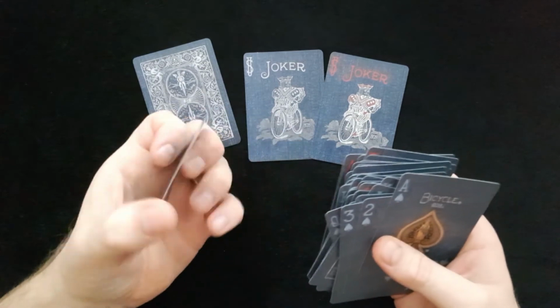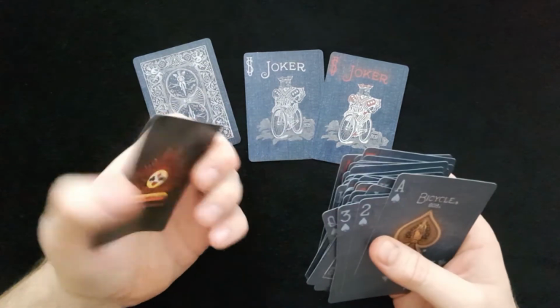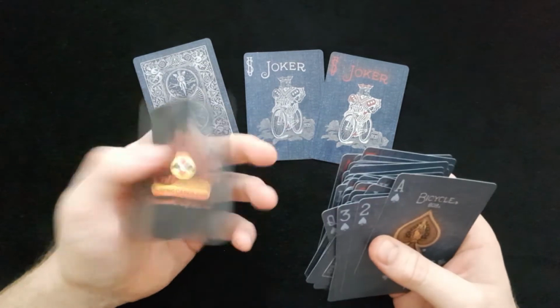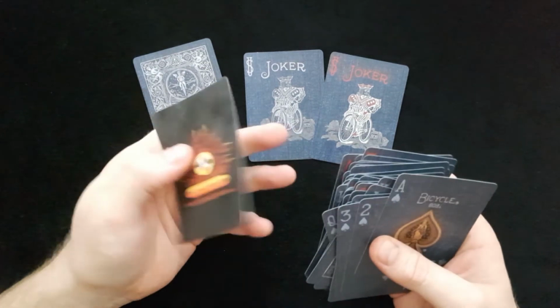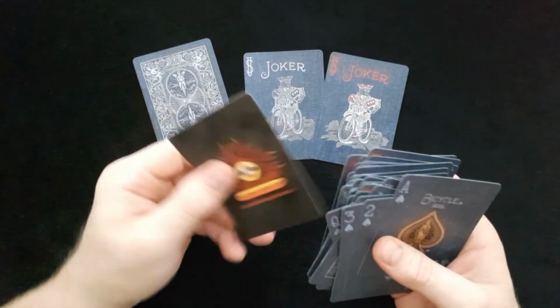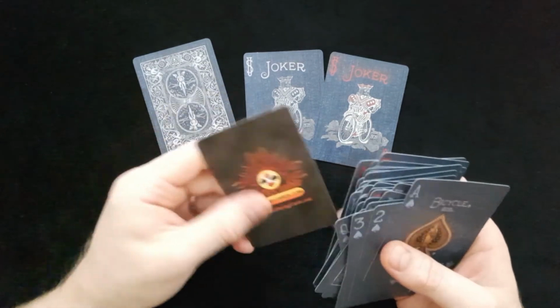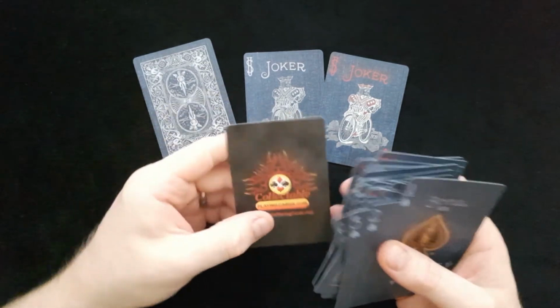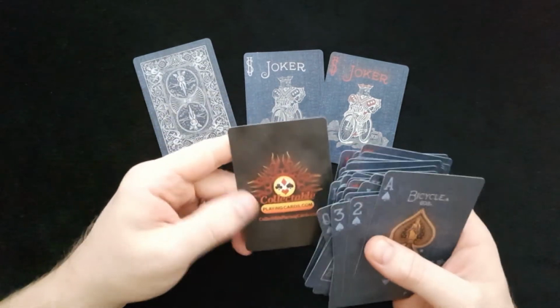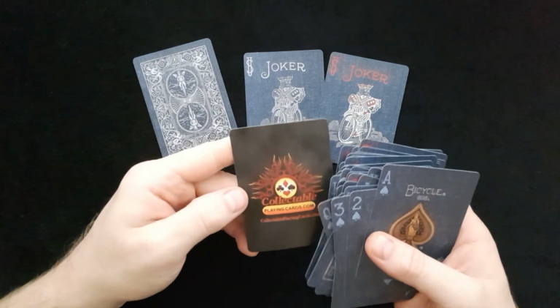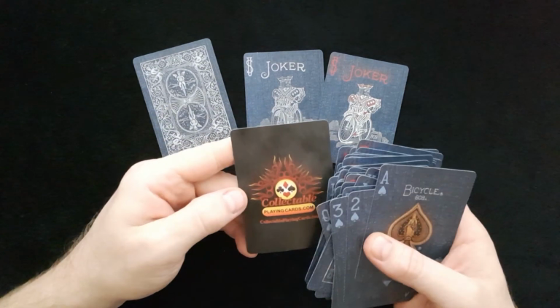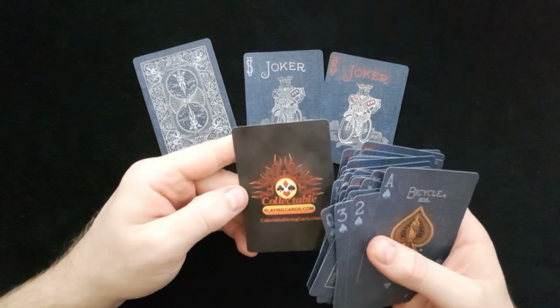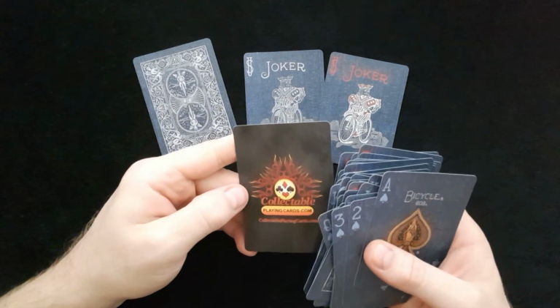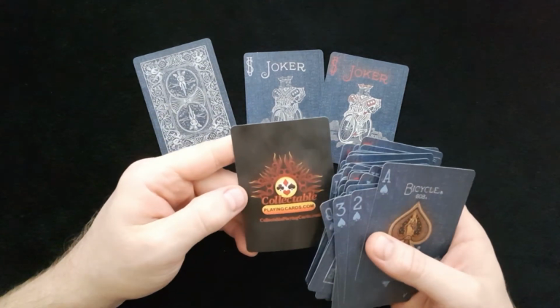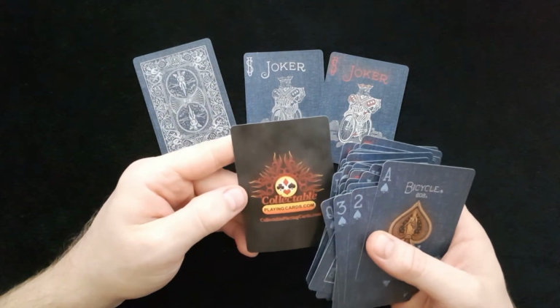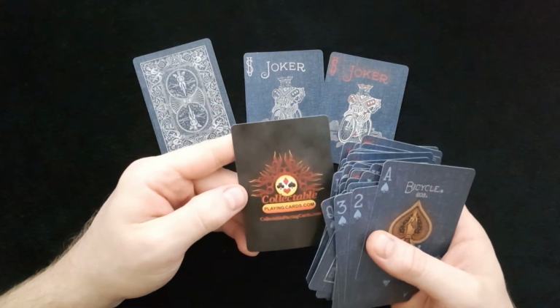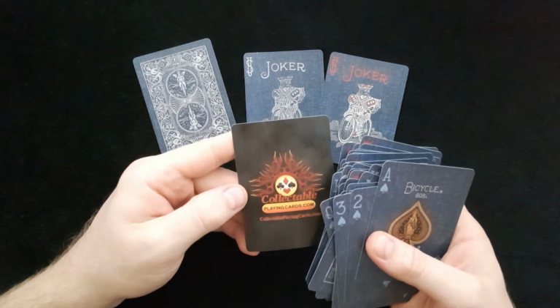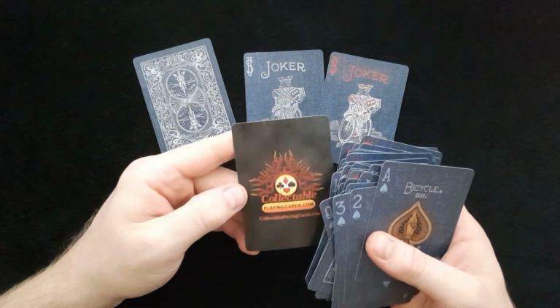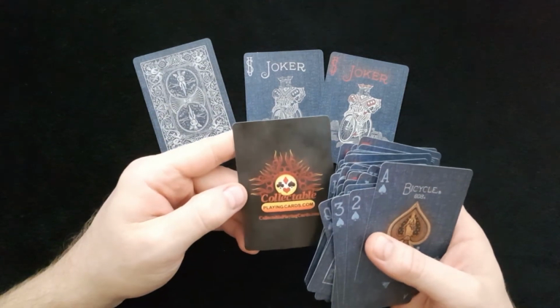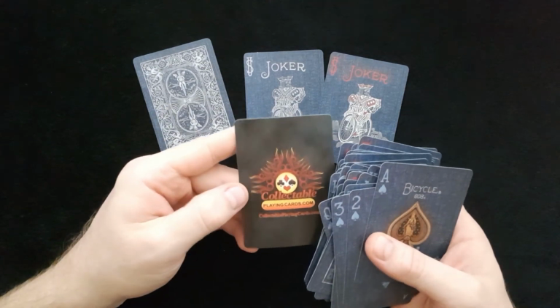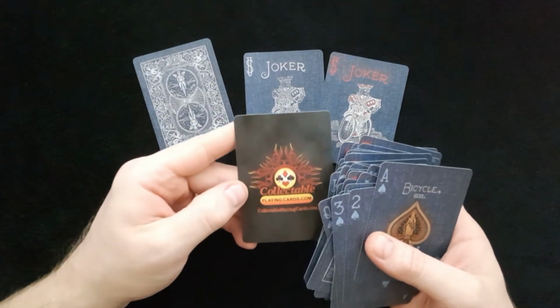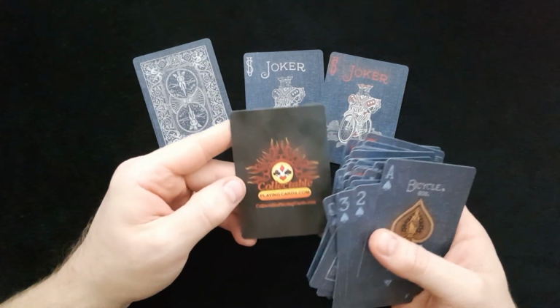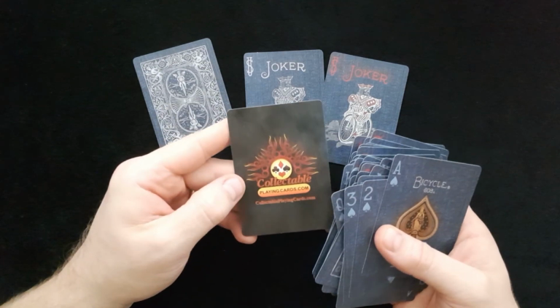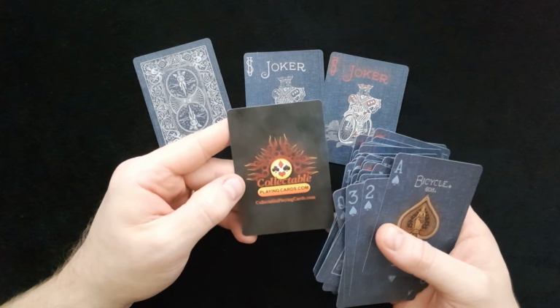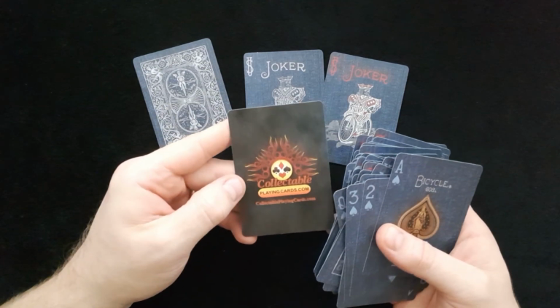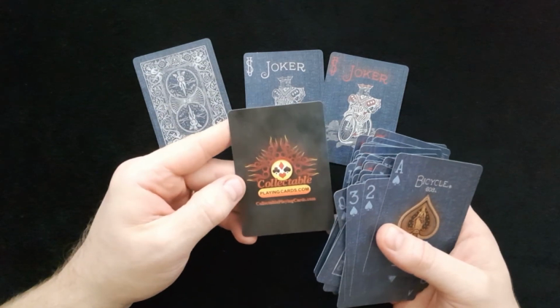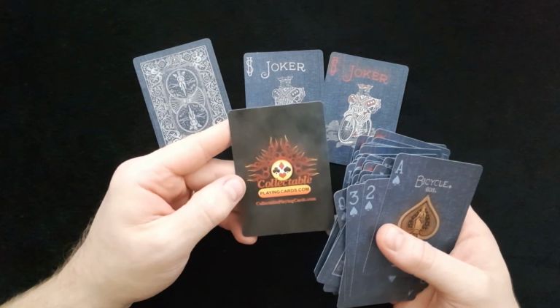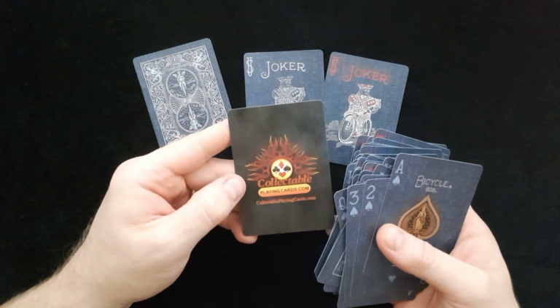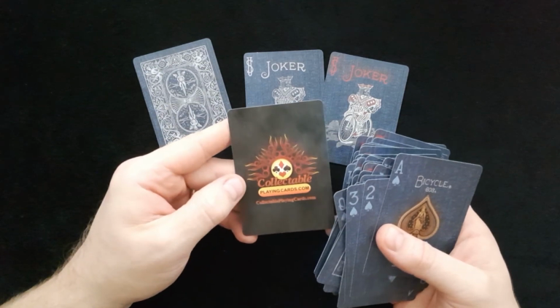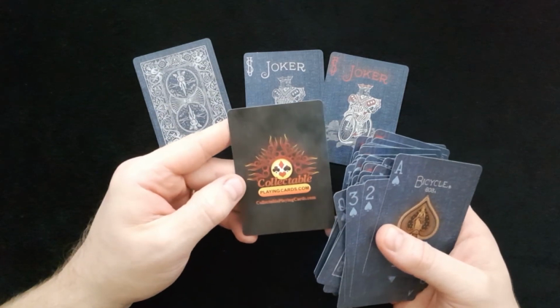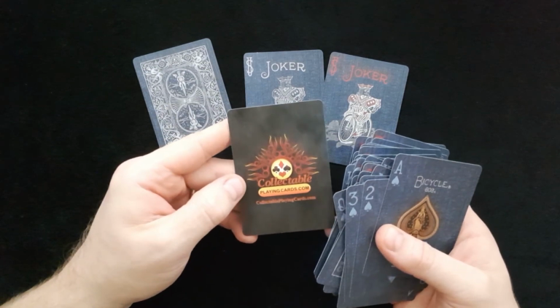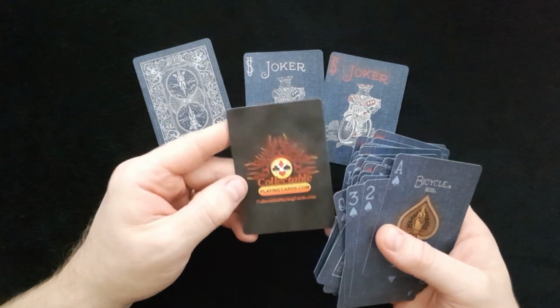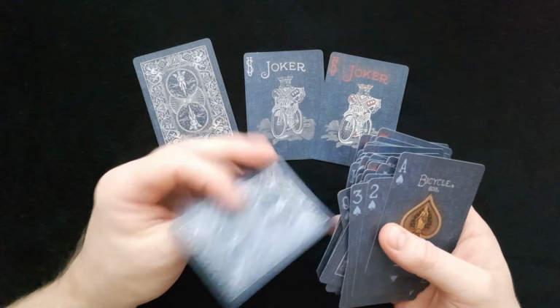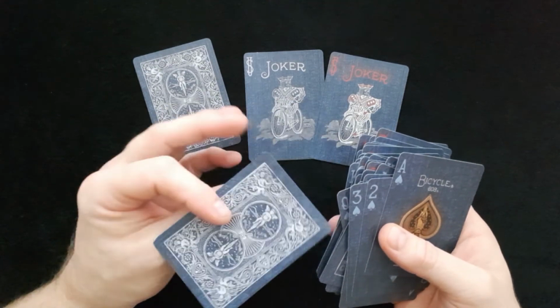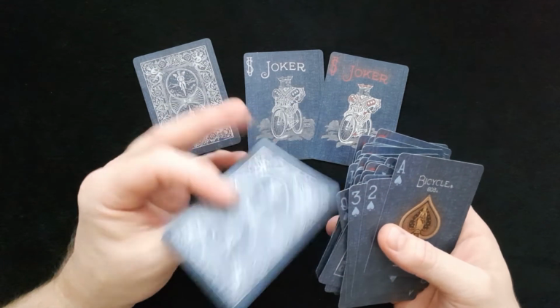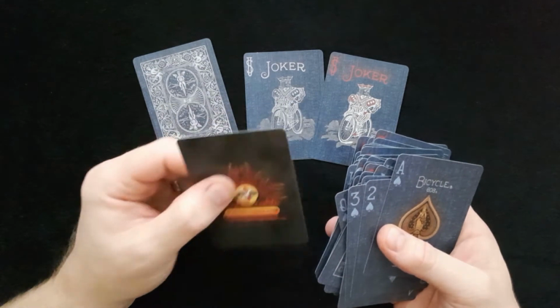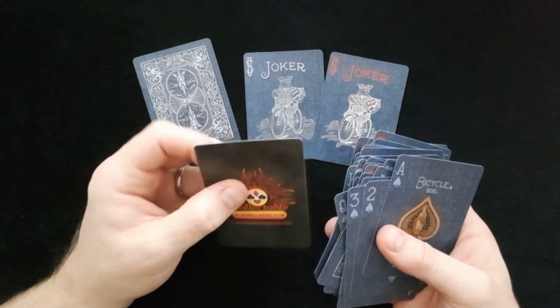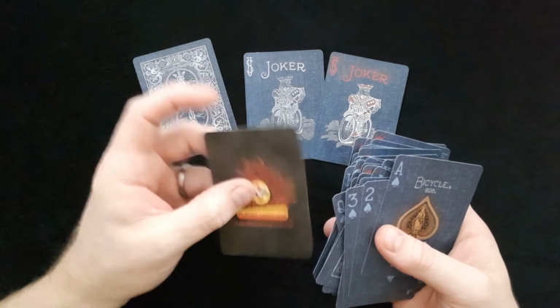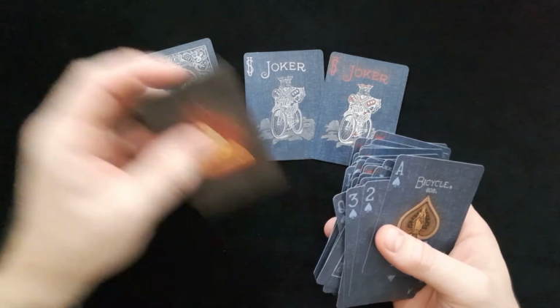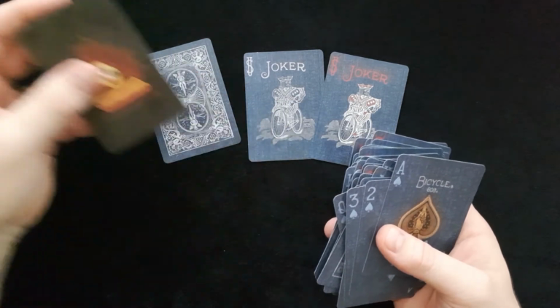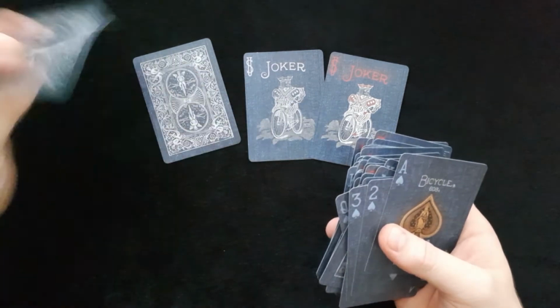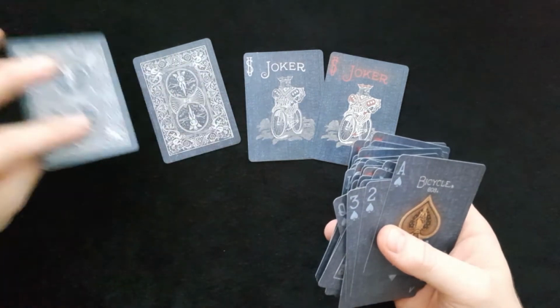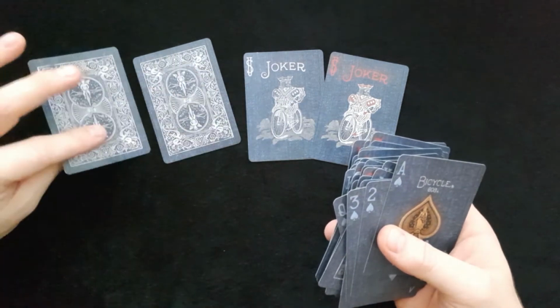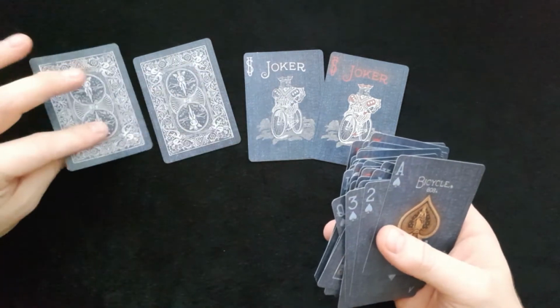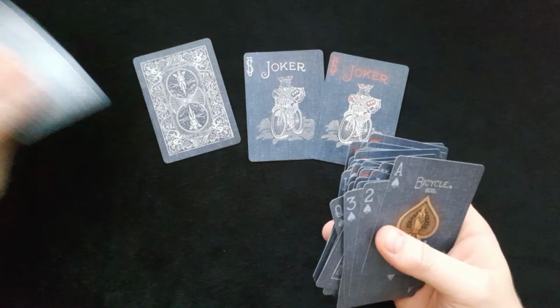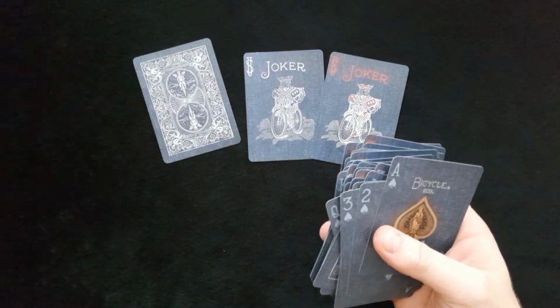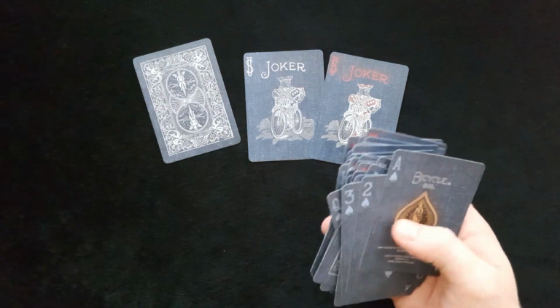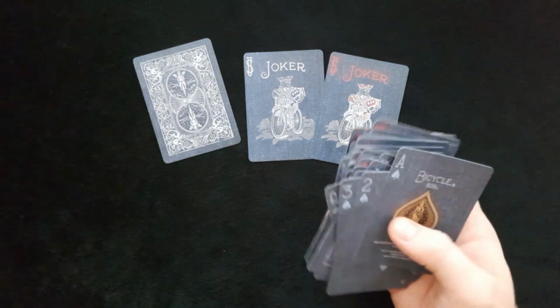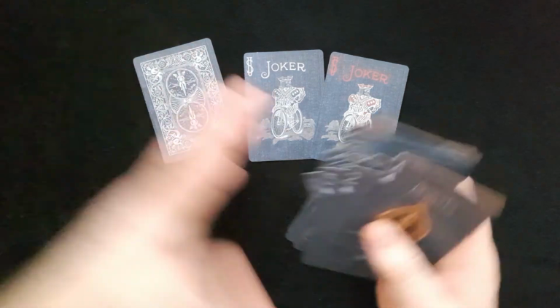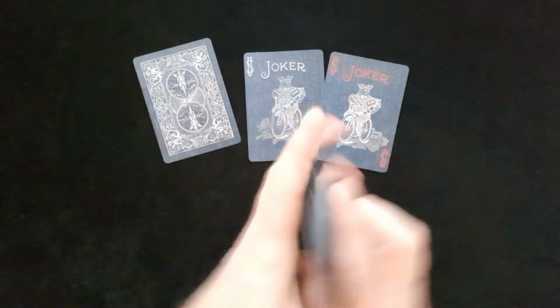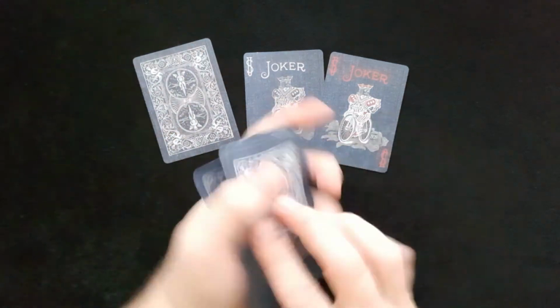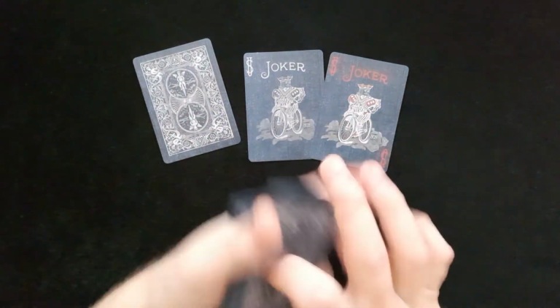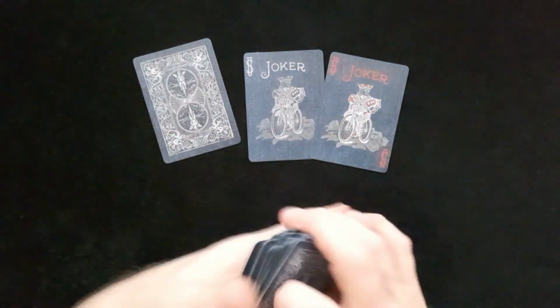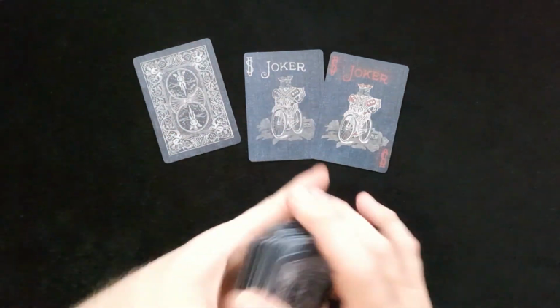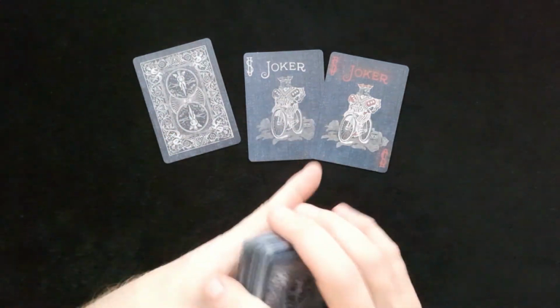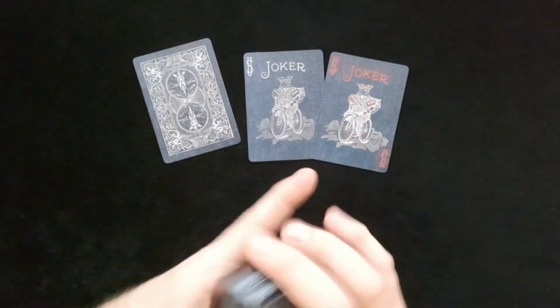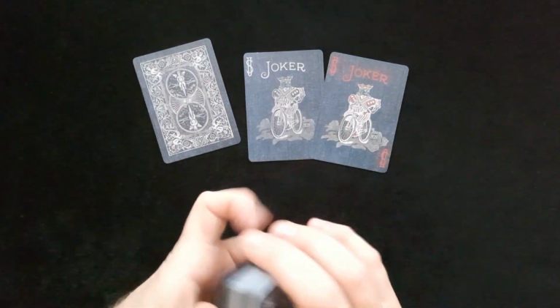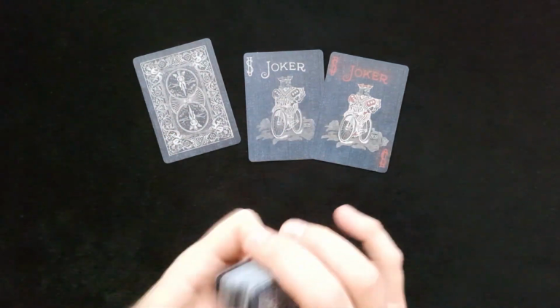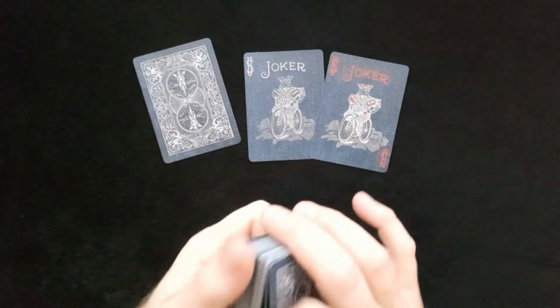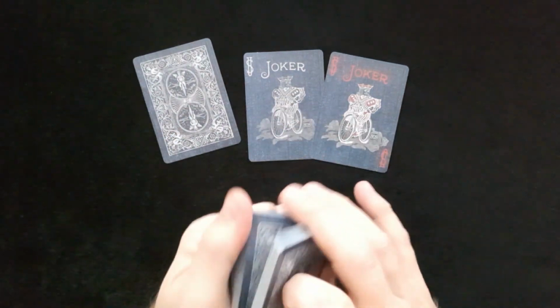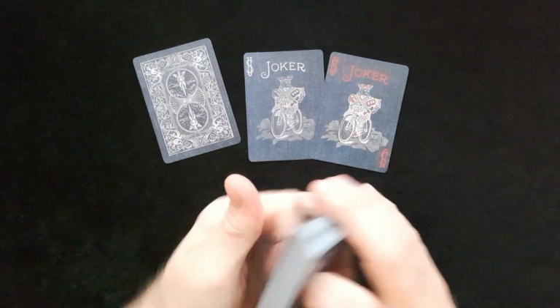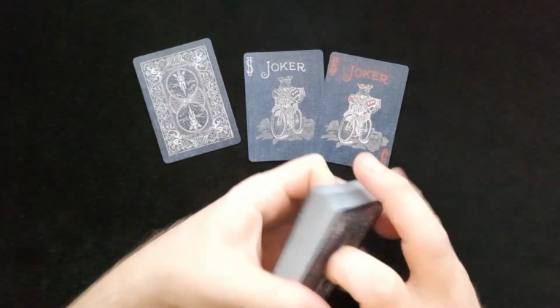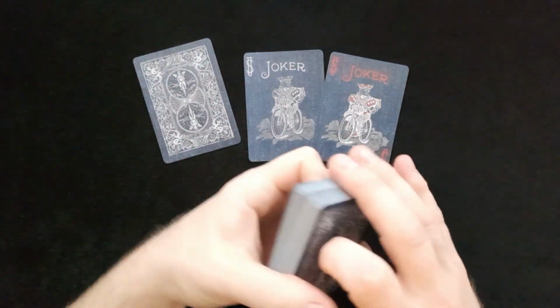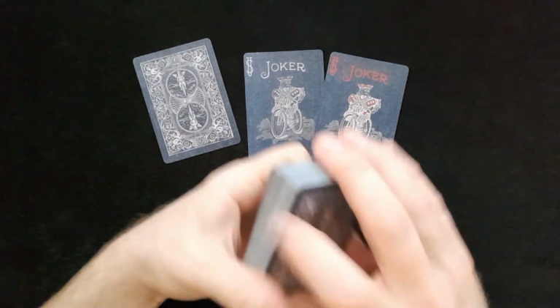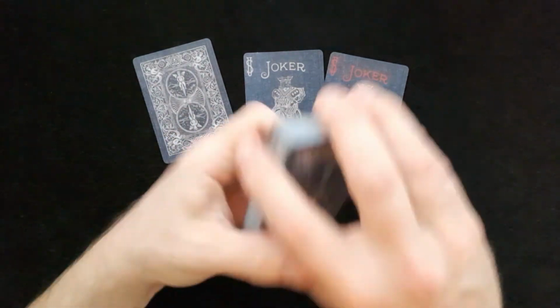We have one double backer included, which is always nice to have. There's also a playingcards.com collectible playing cards ad card.